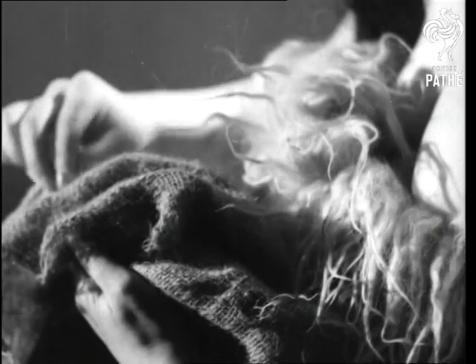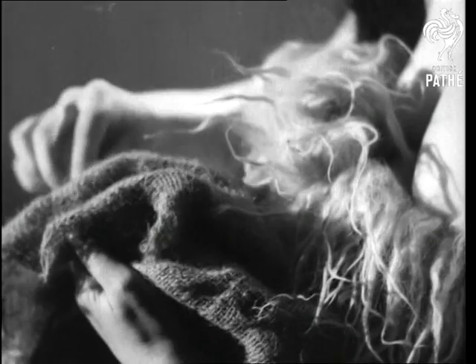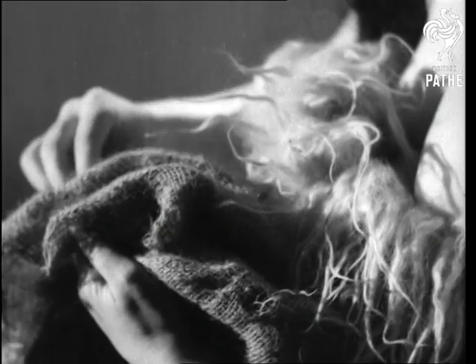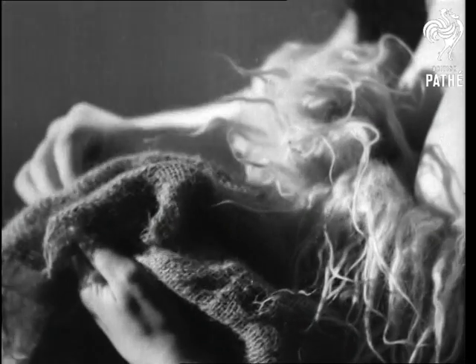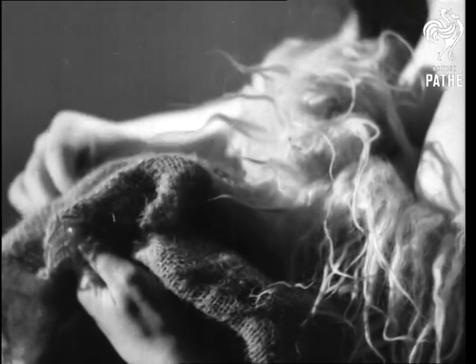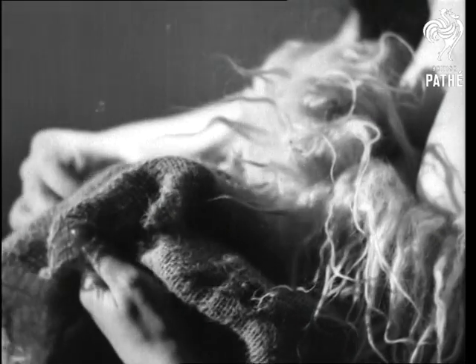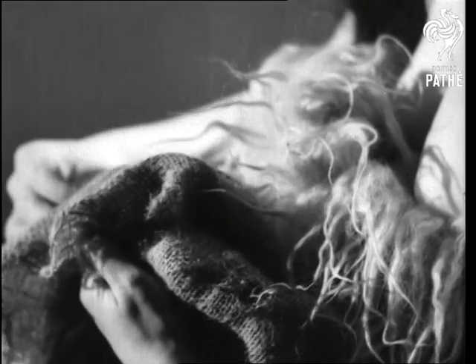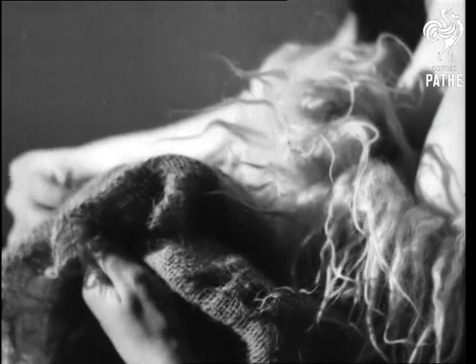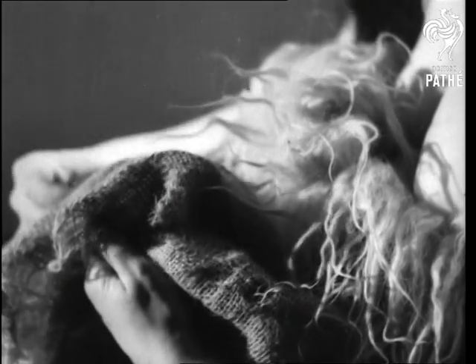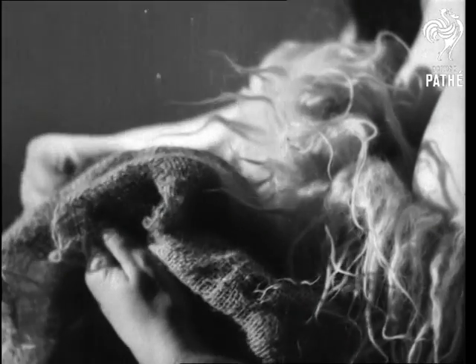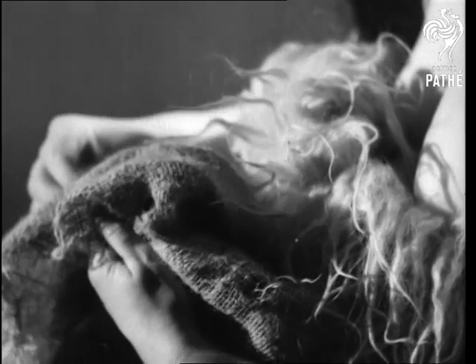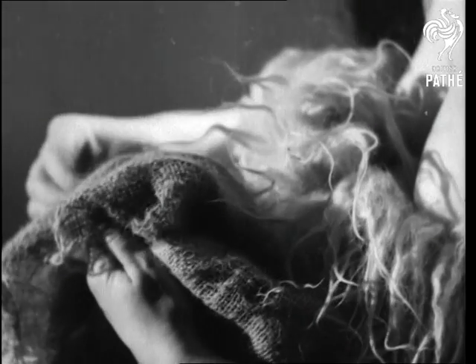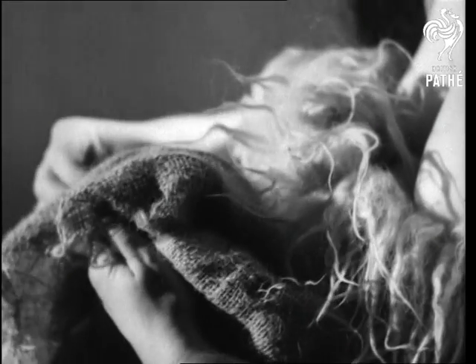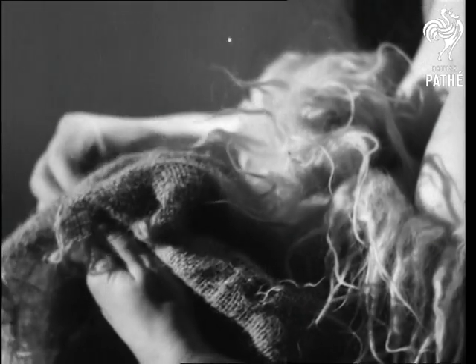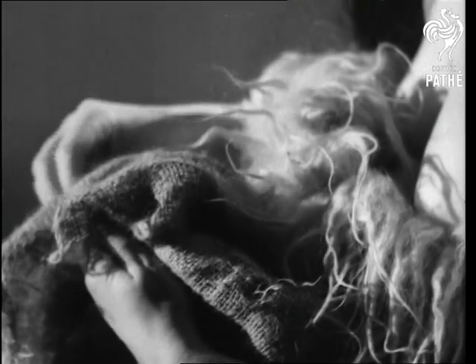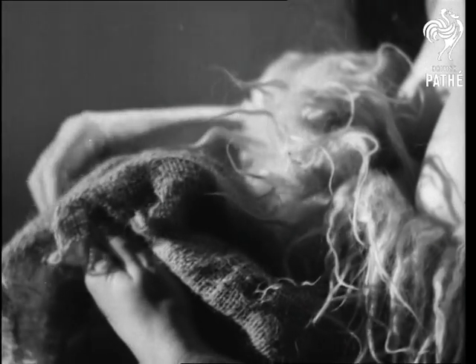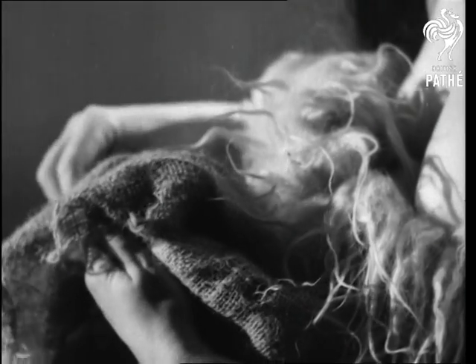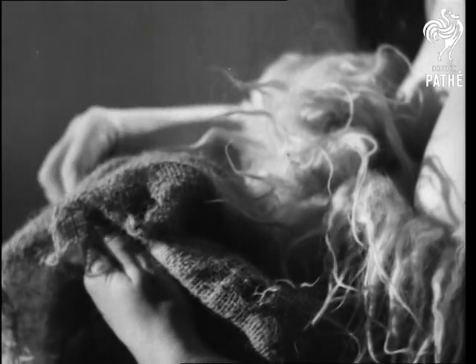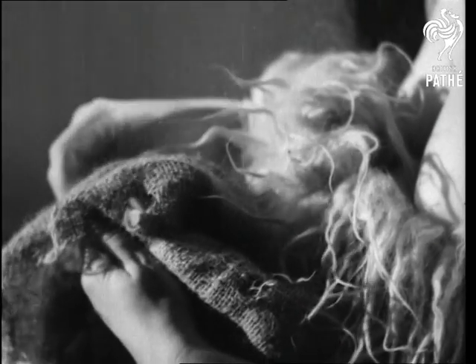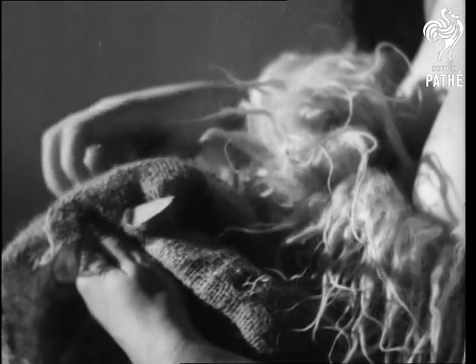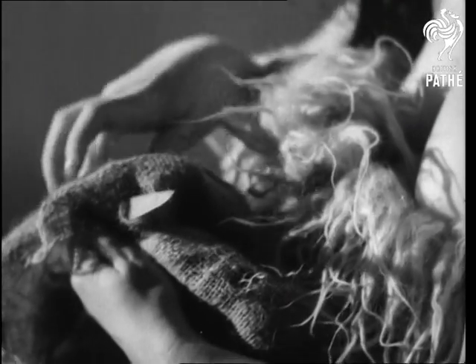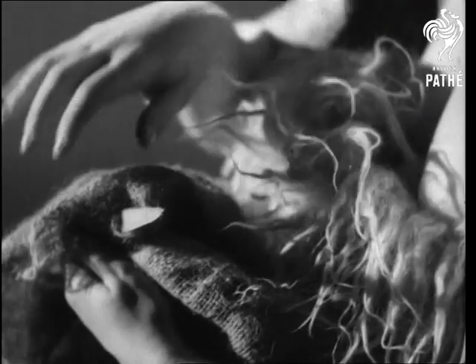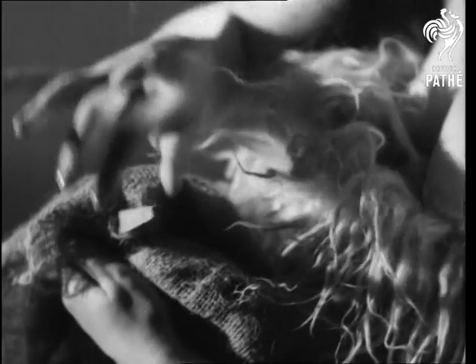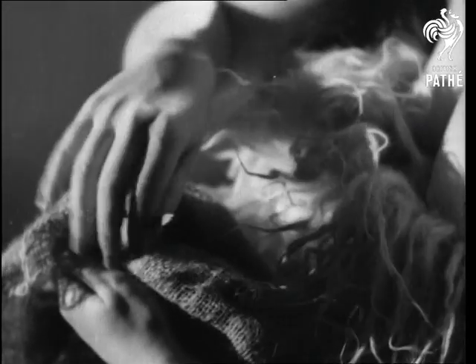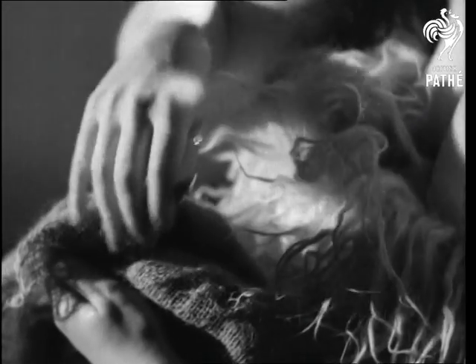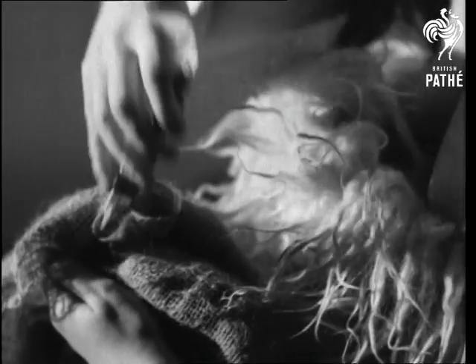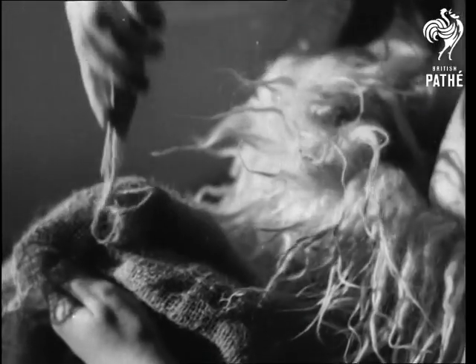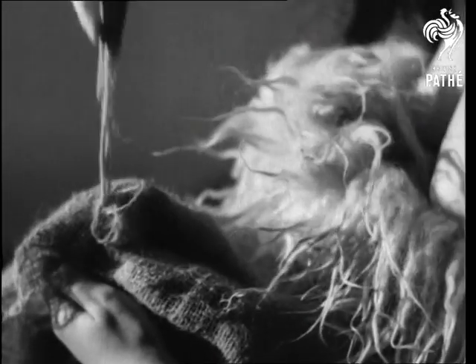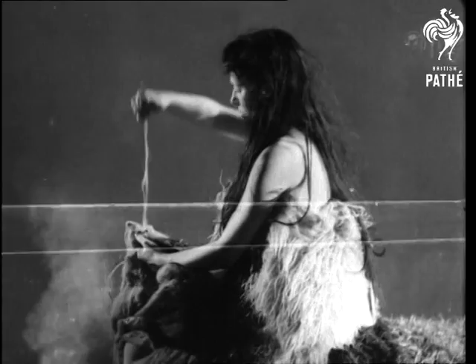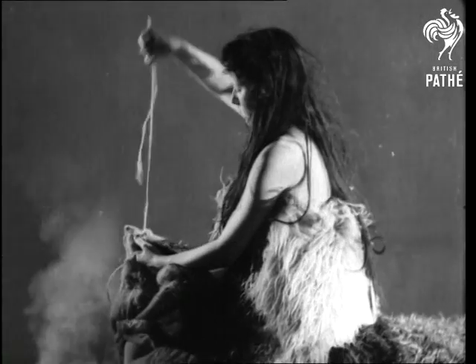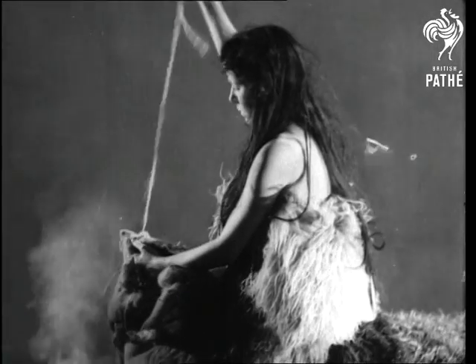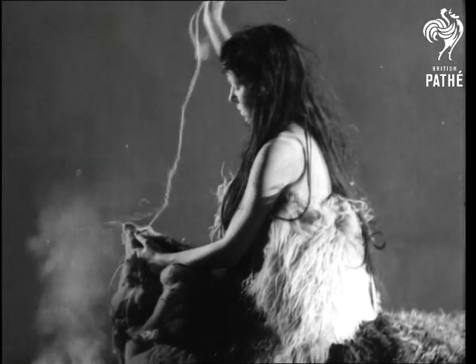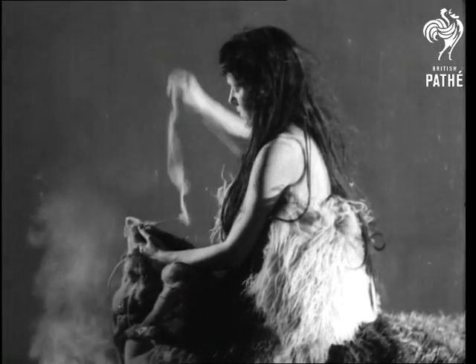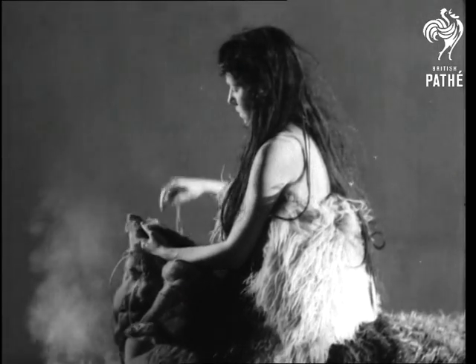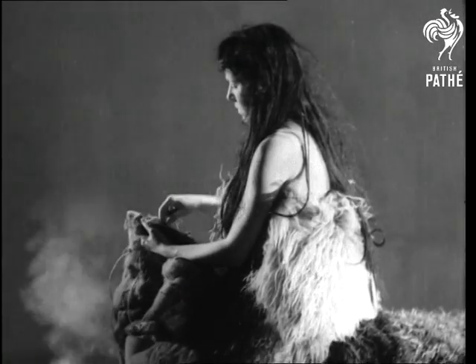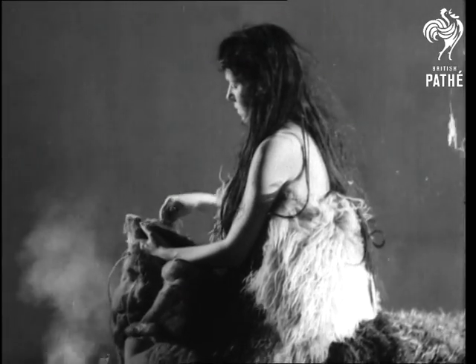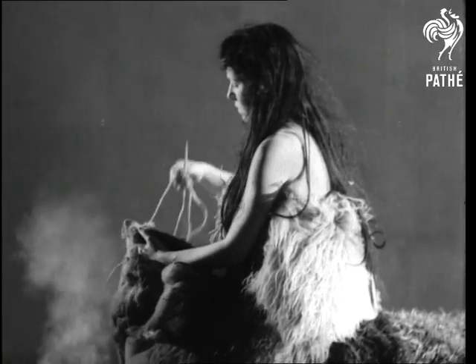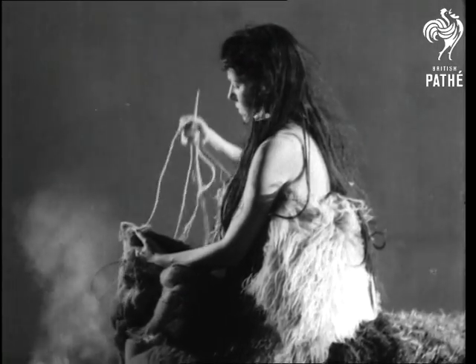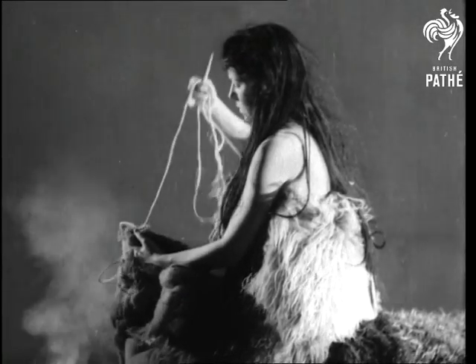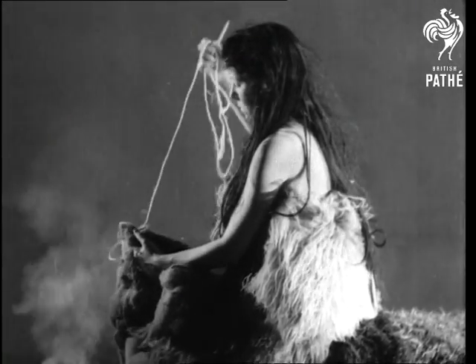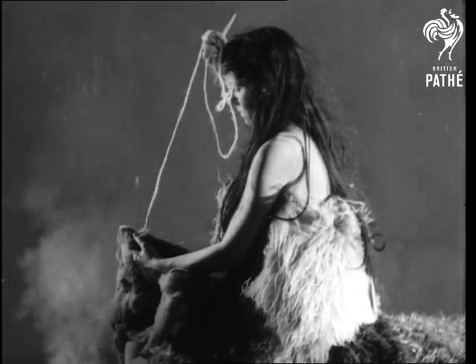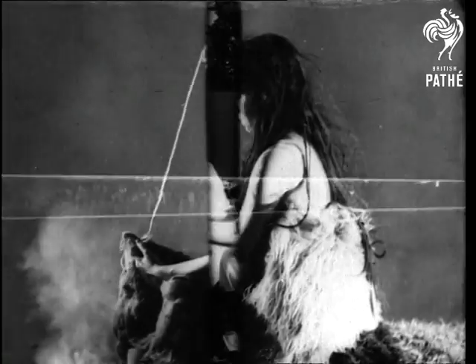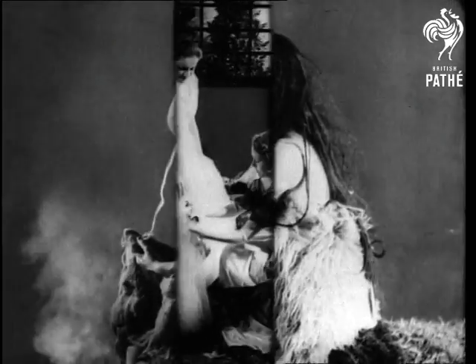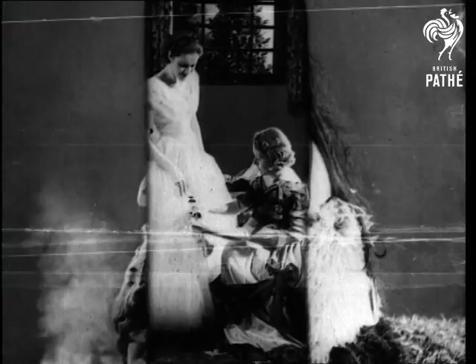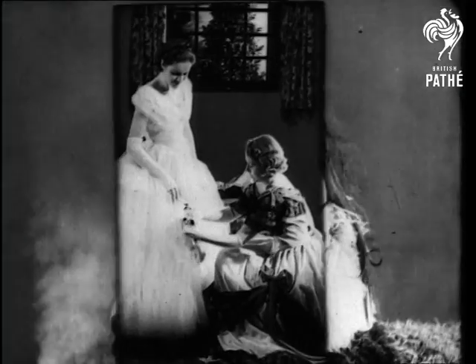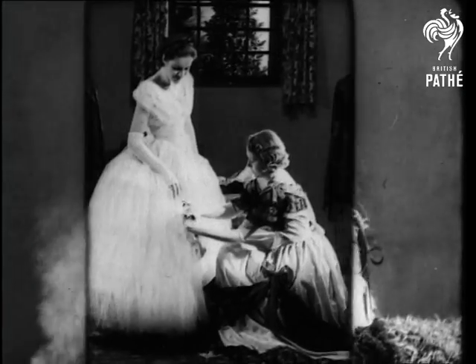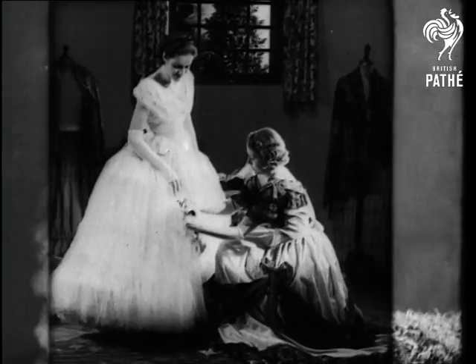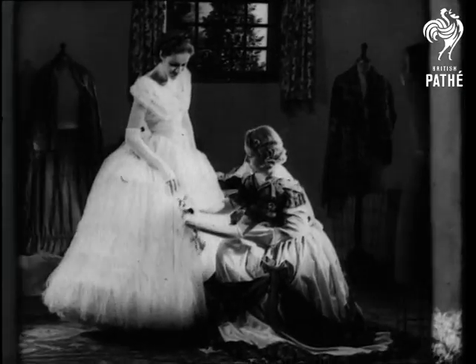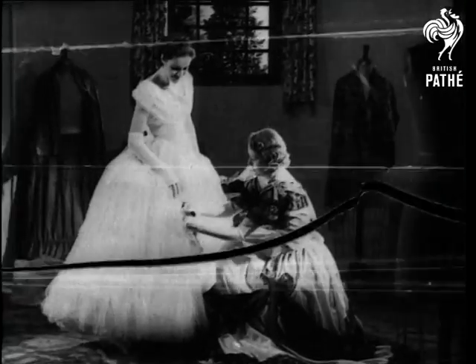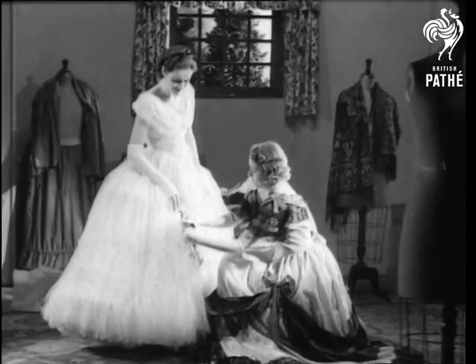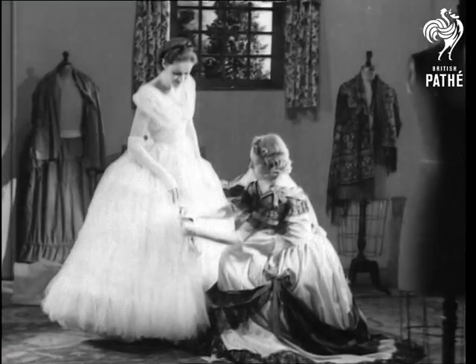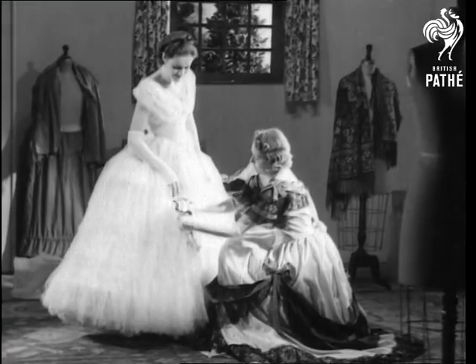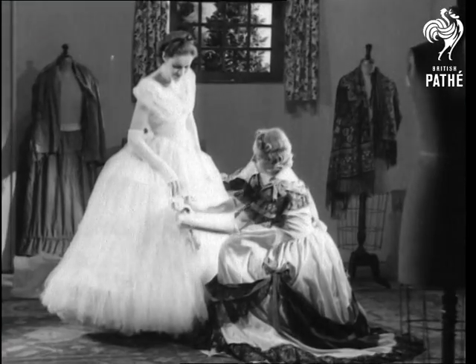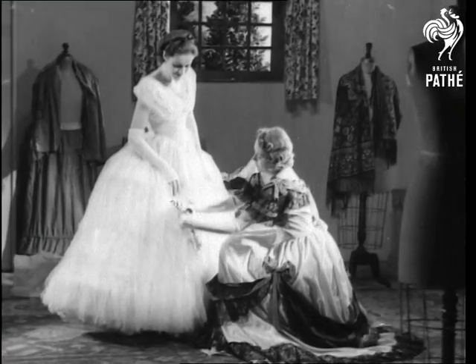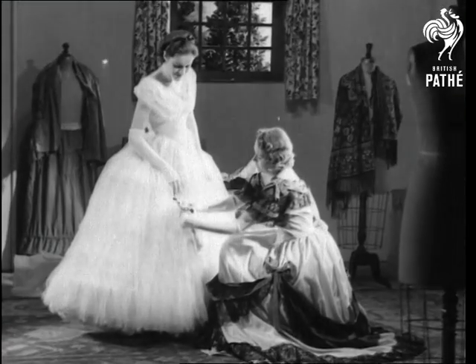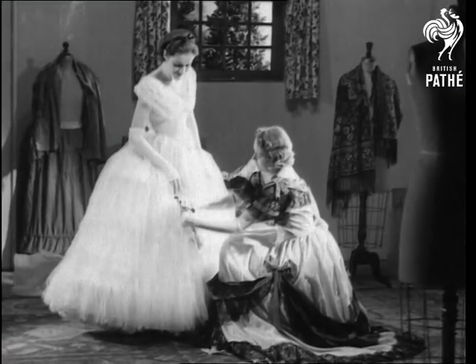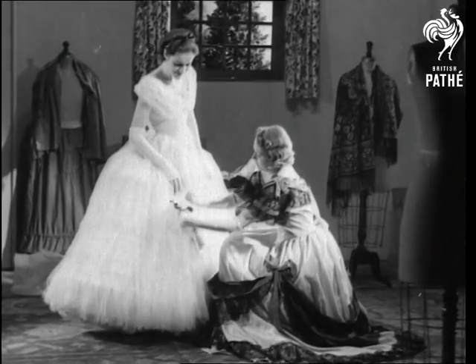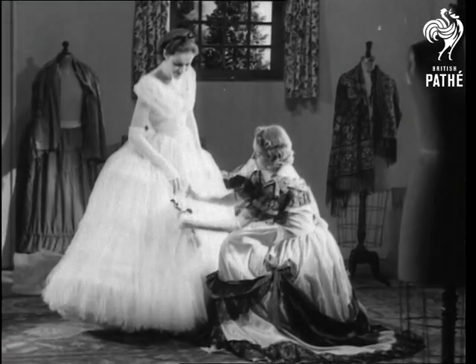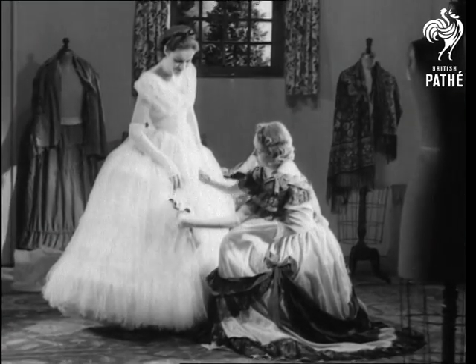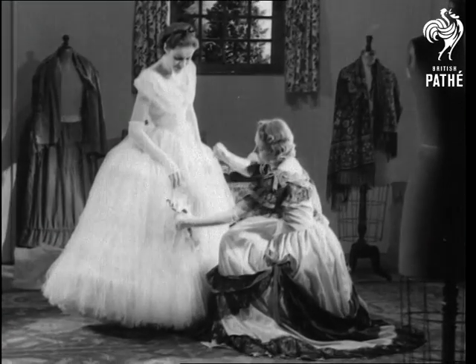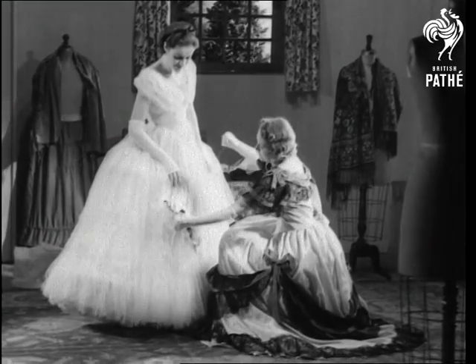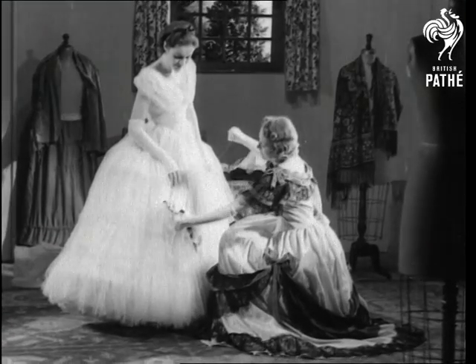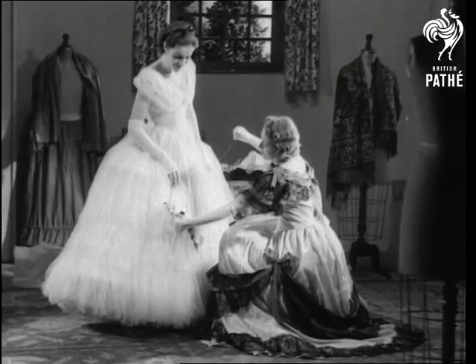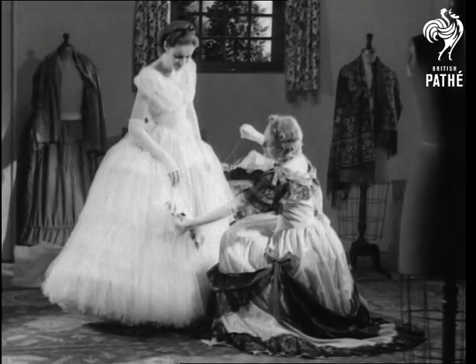As ye rip, so shall ye sew. For sewing, primitive women used a primitive needle, but with the crinoline in the 18th century came the sewing machine.